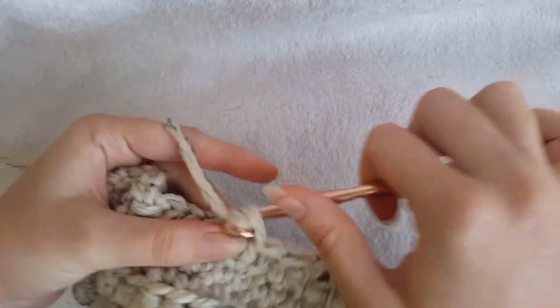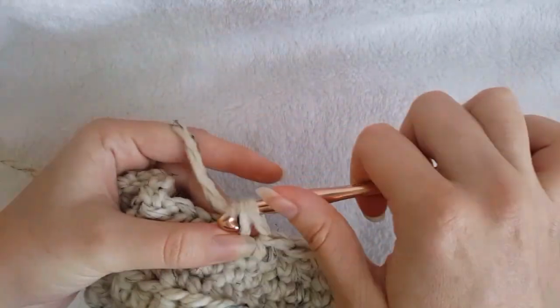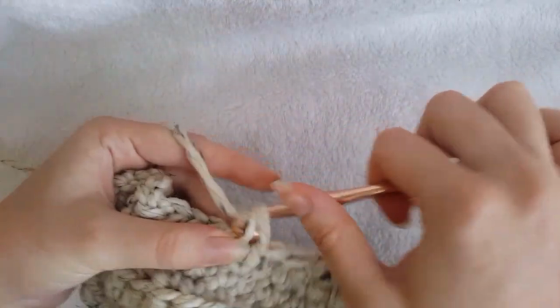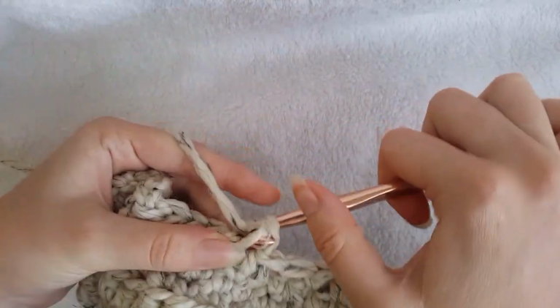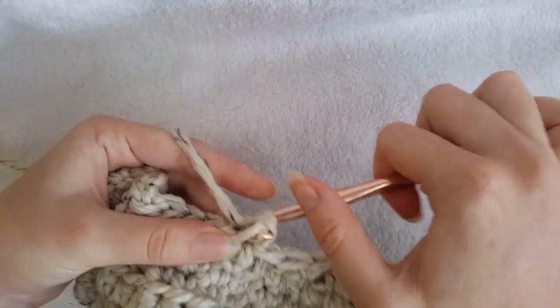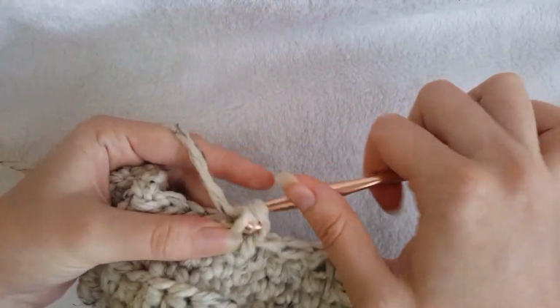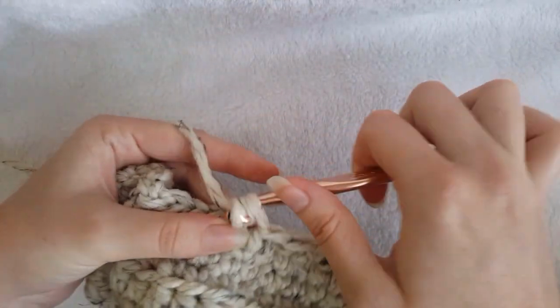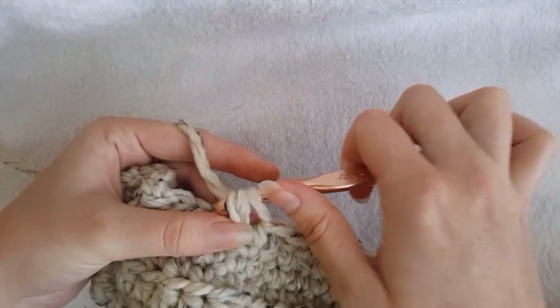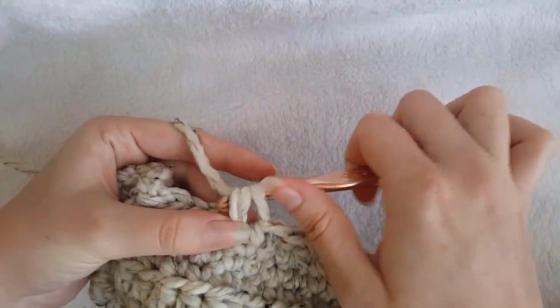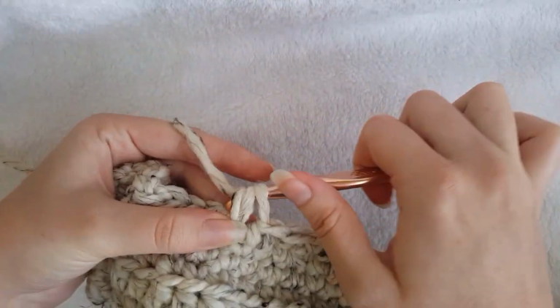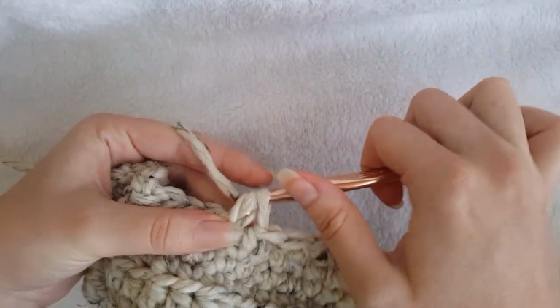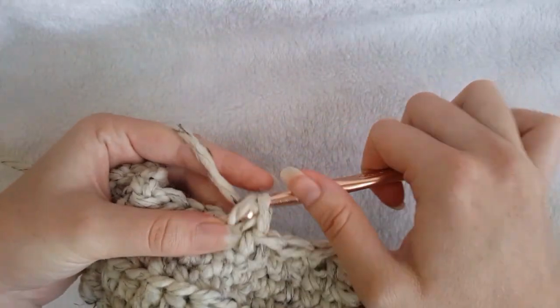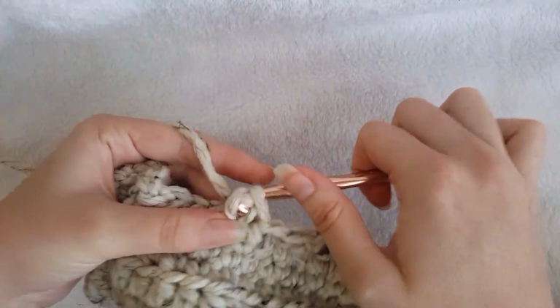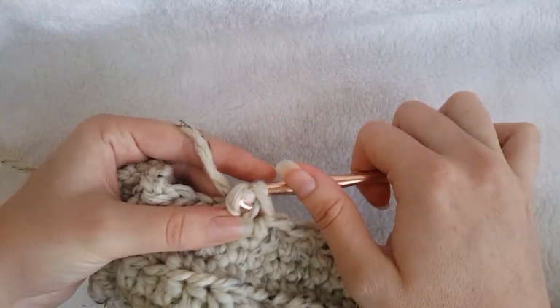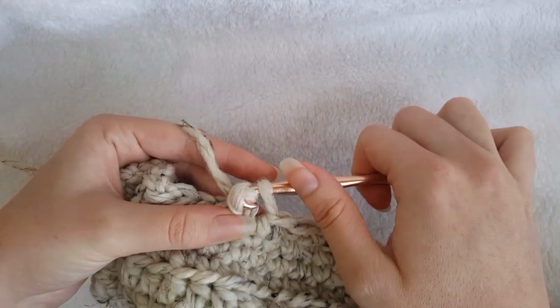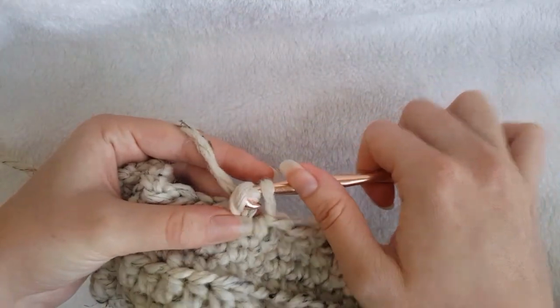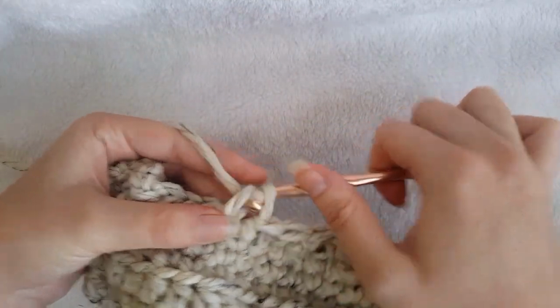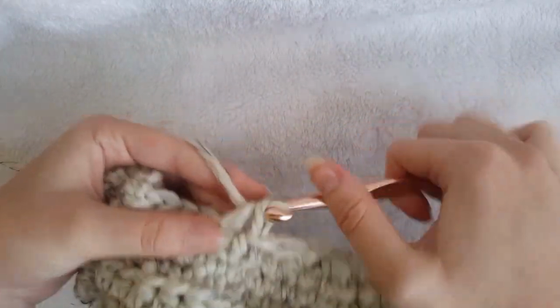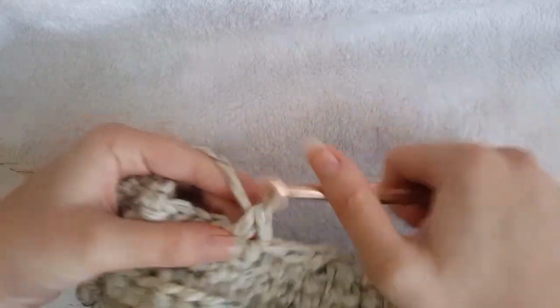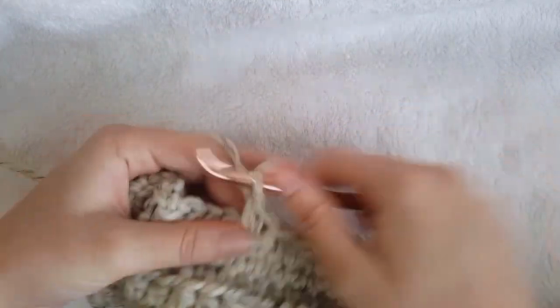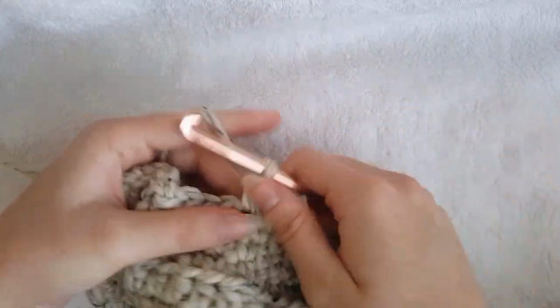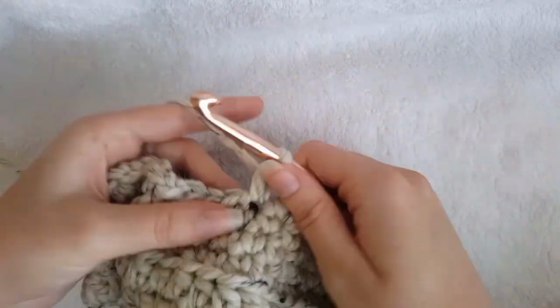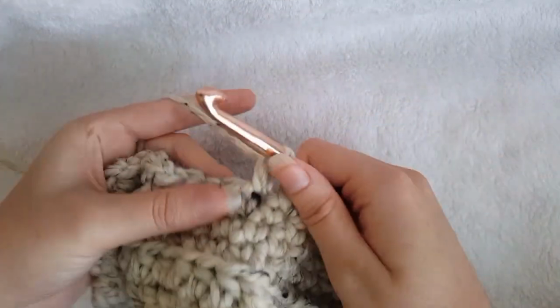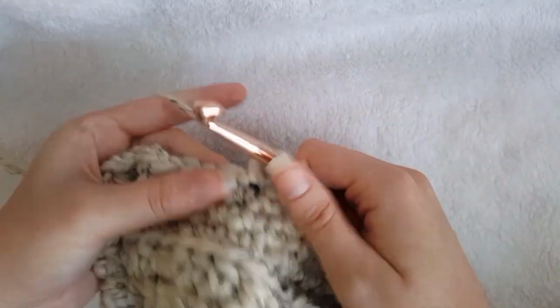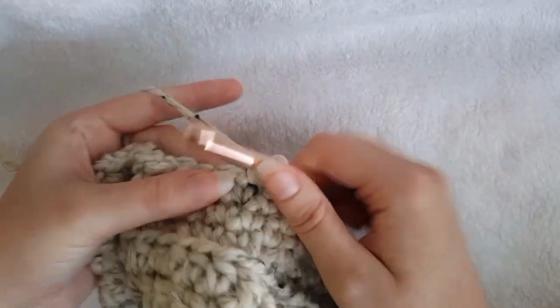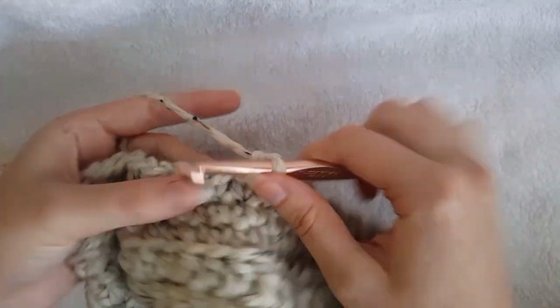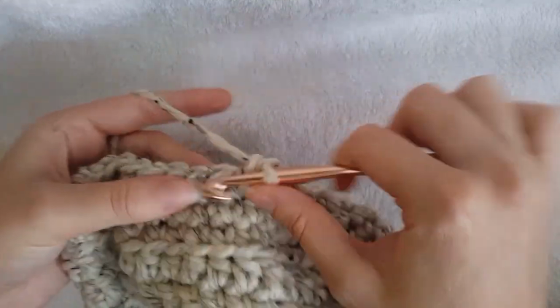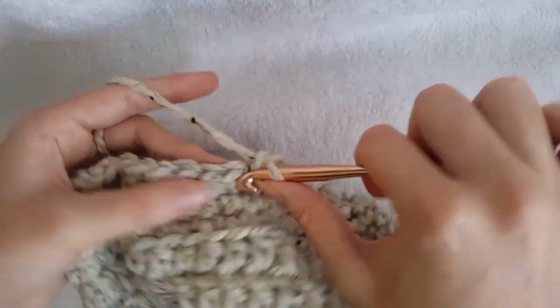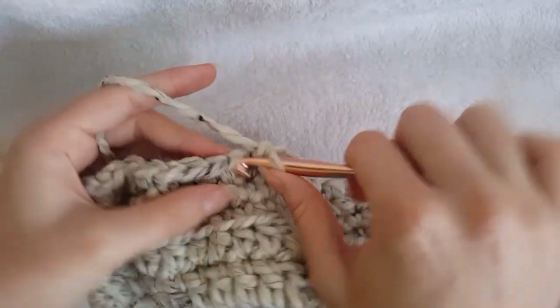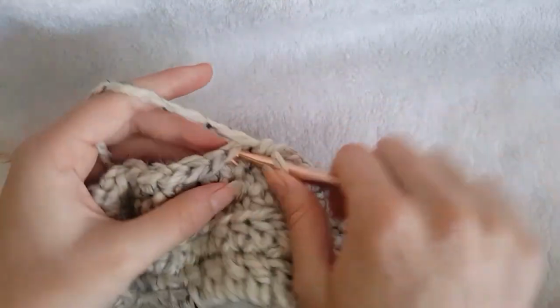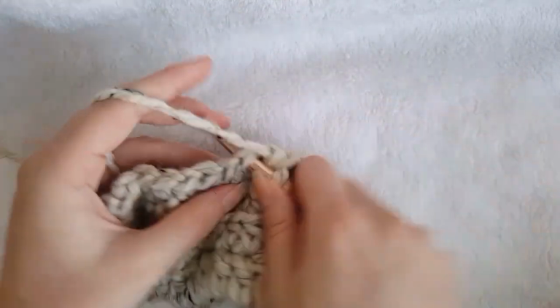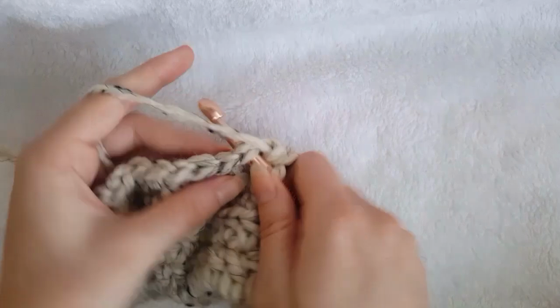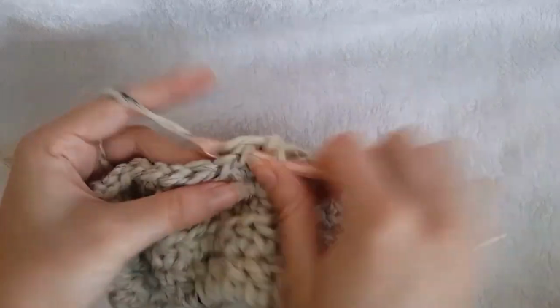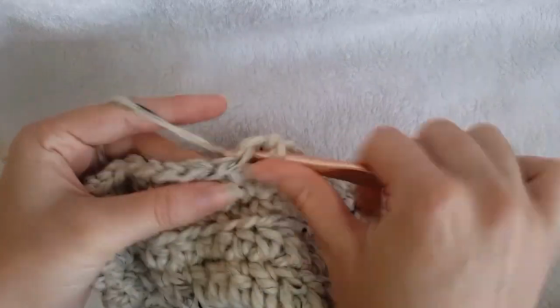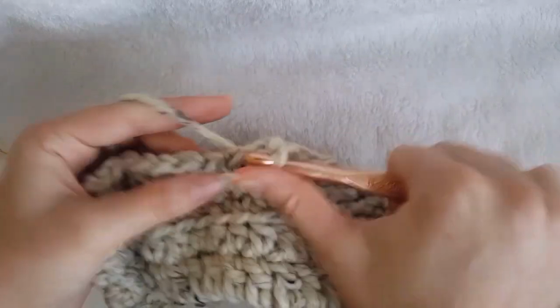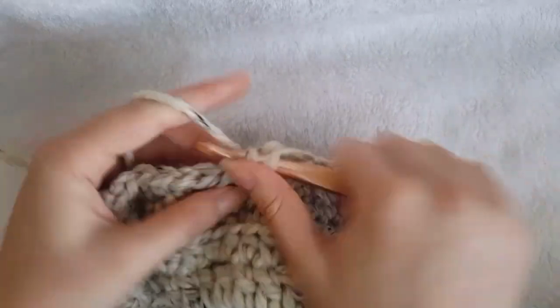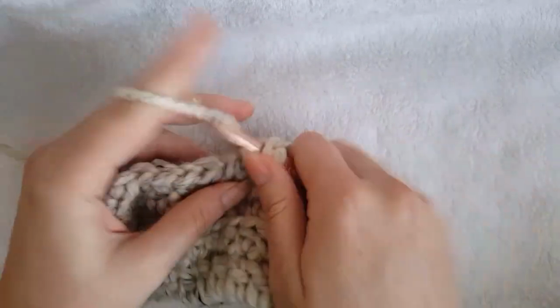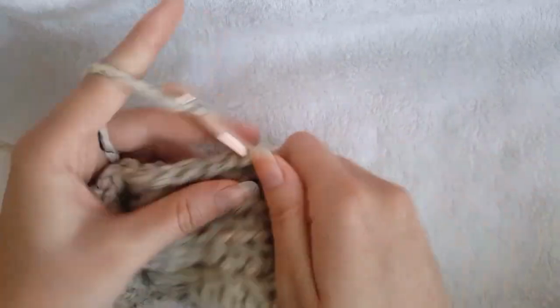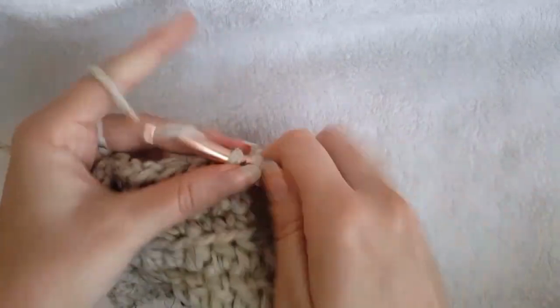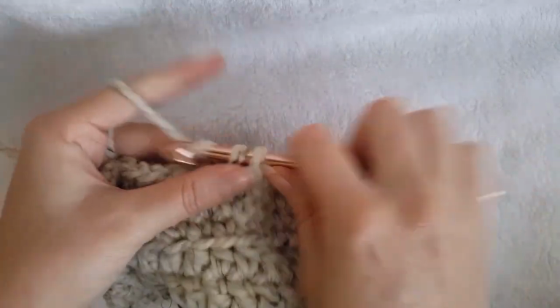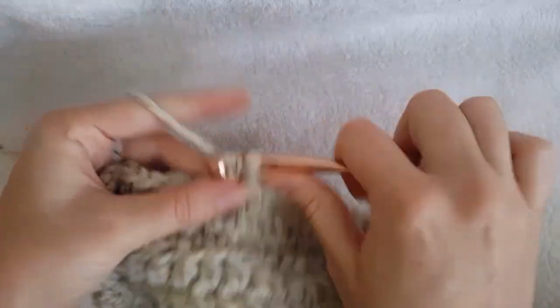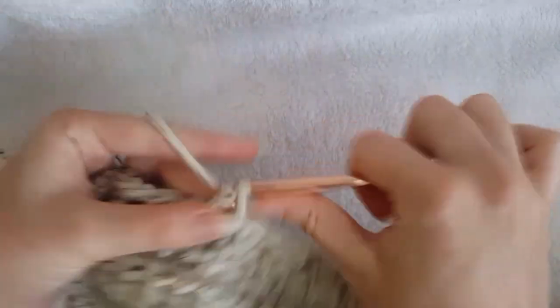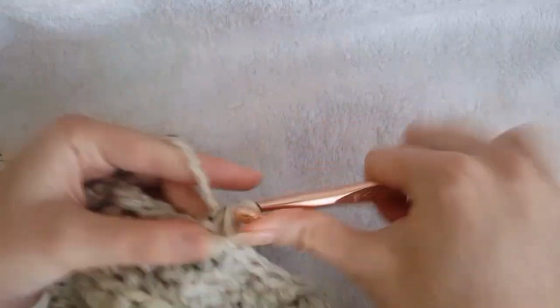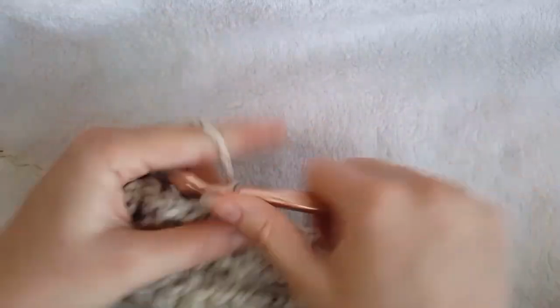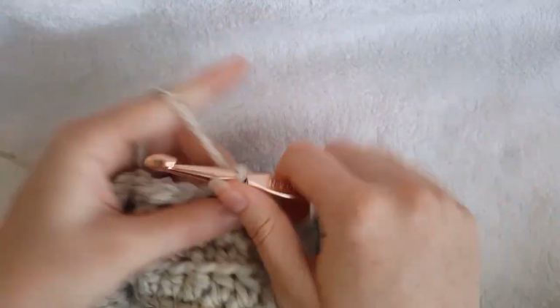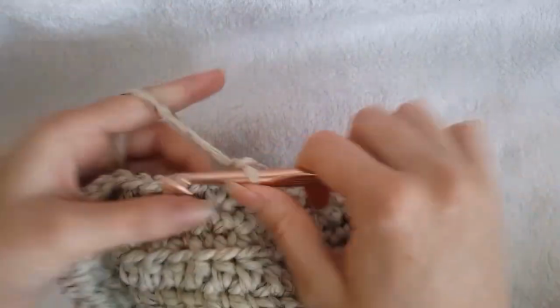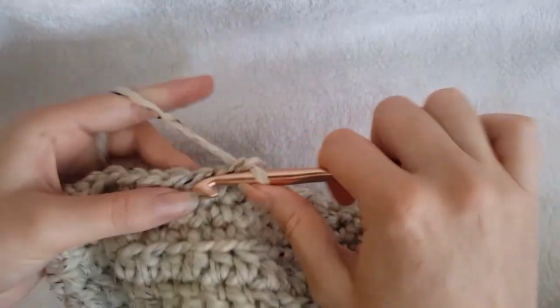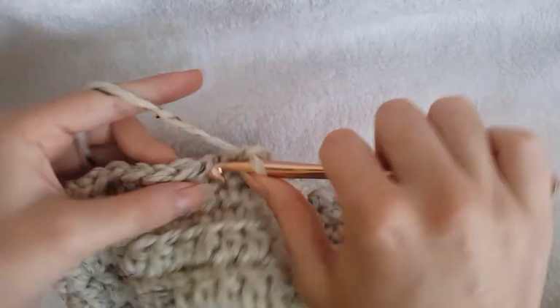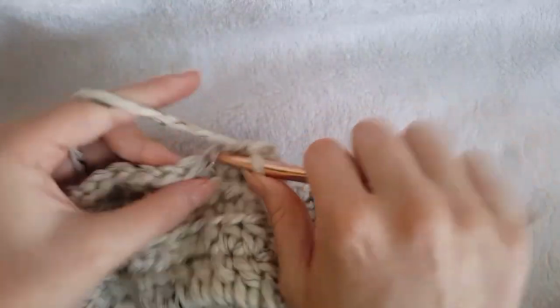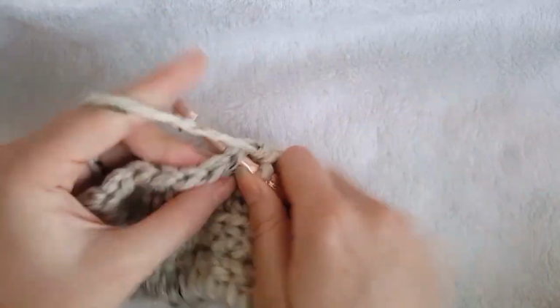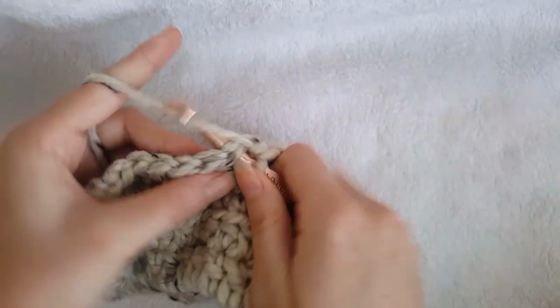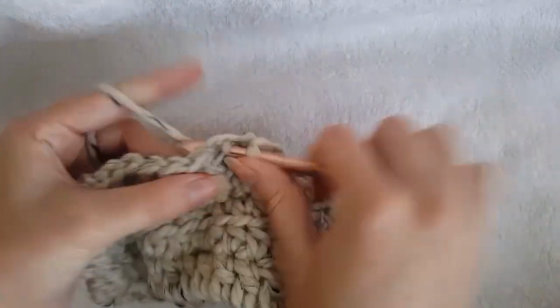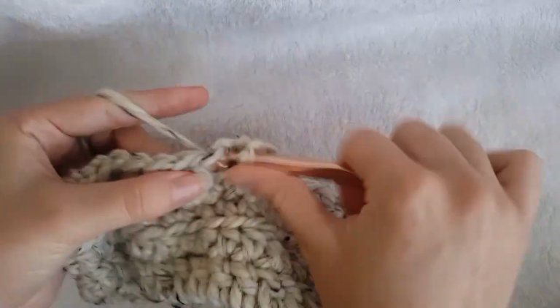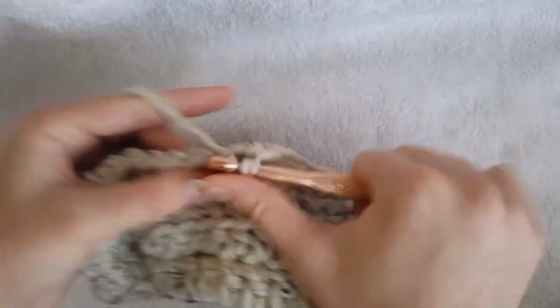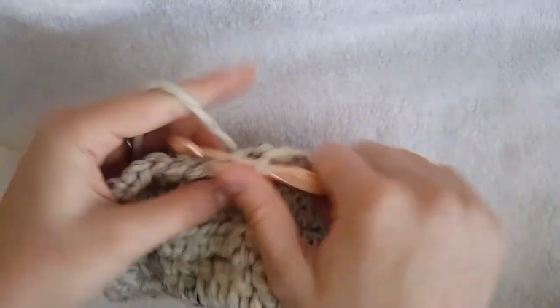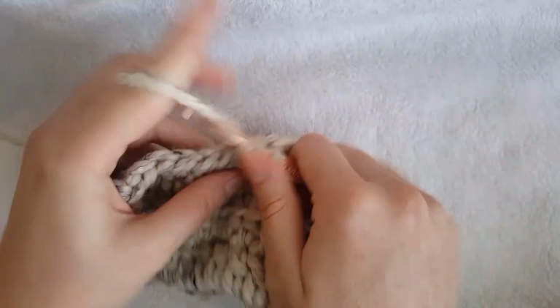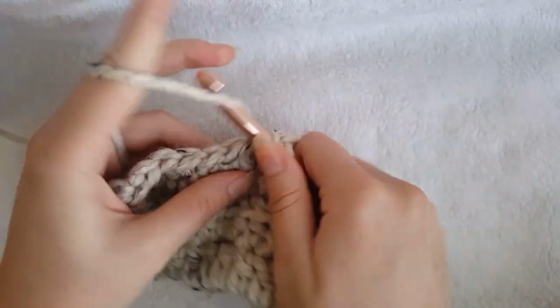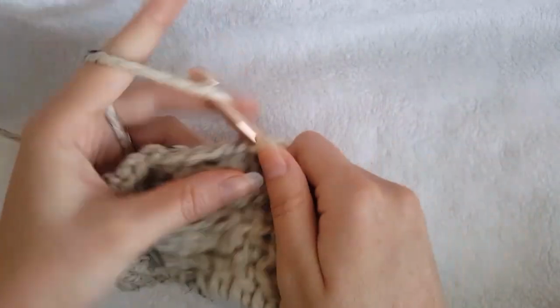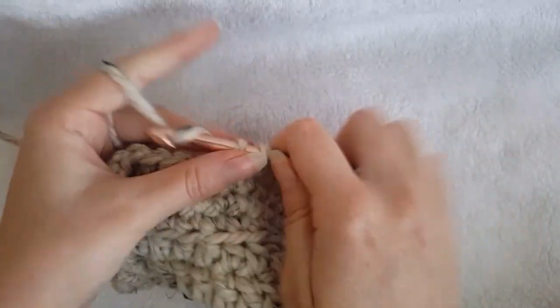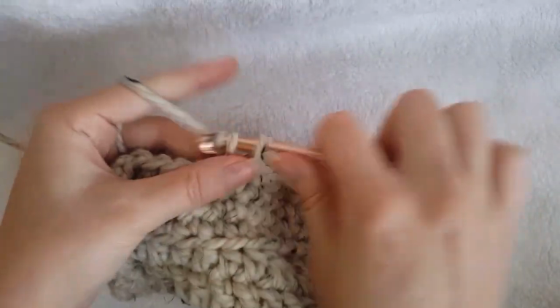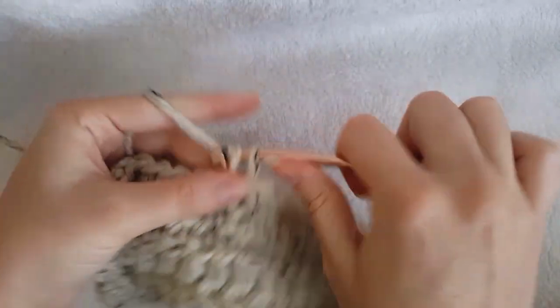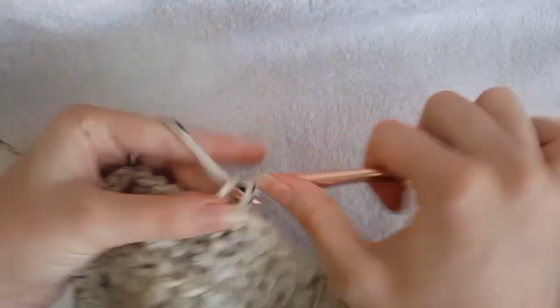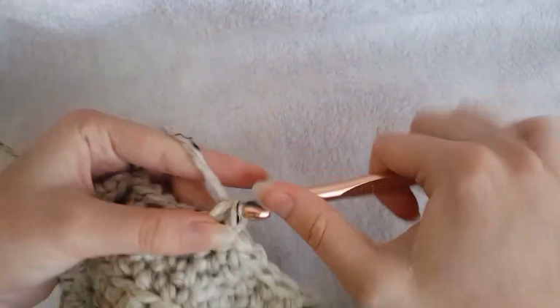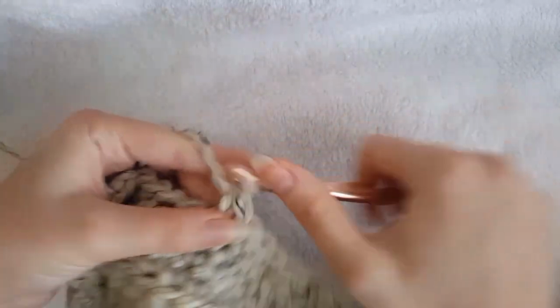So for size small single crochet in the next 7, size medium 9, and size large 11.